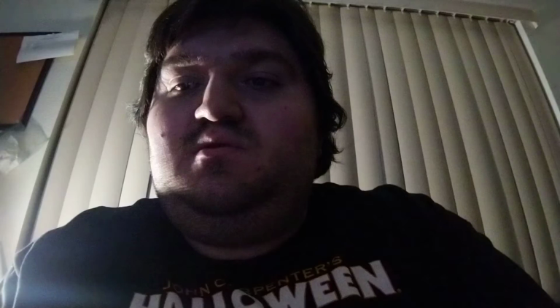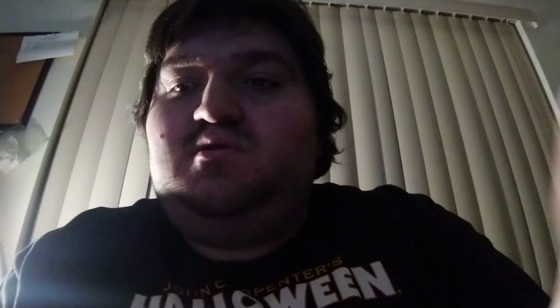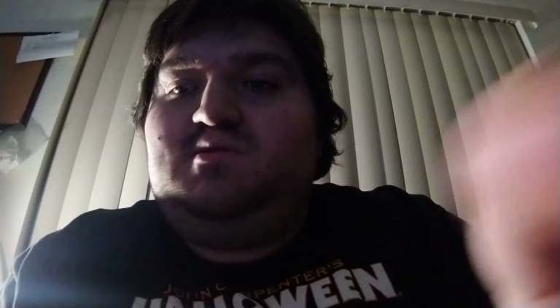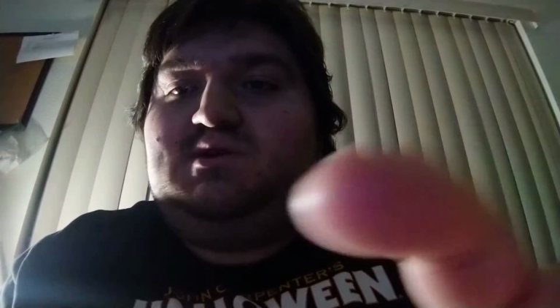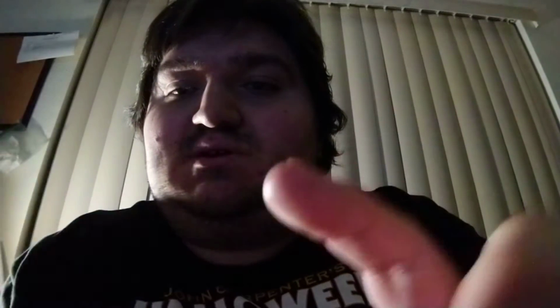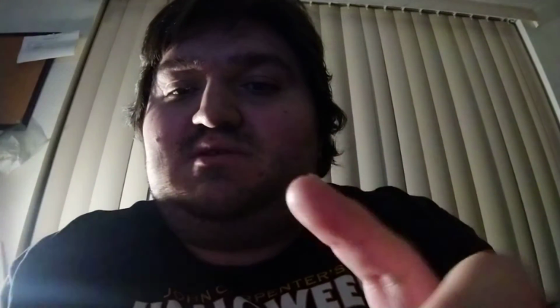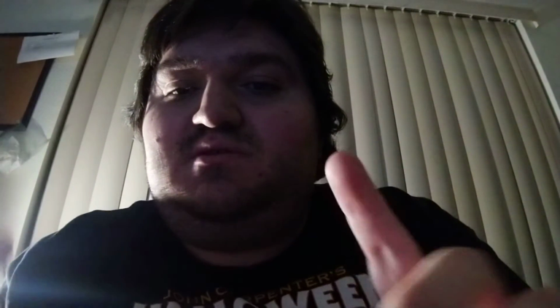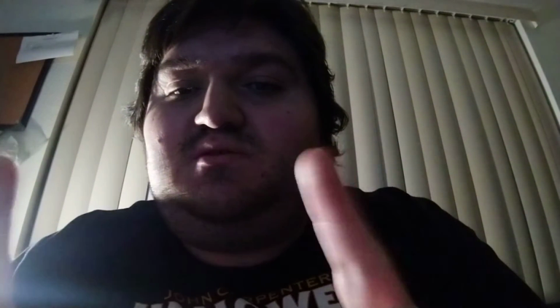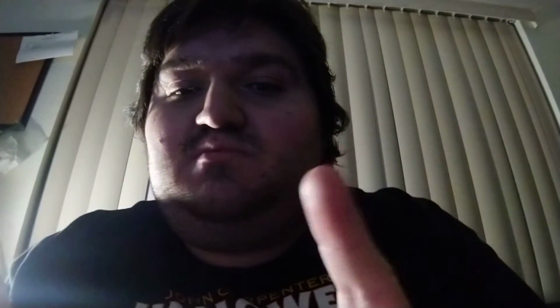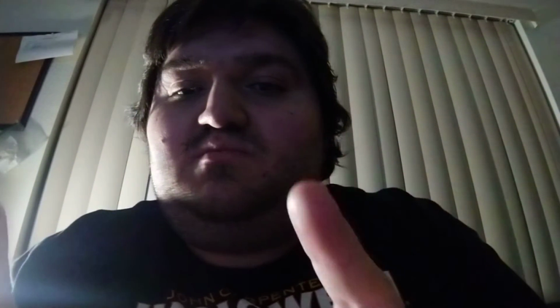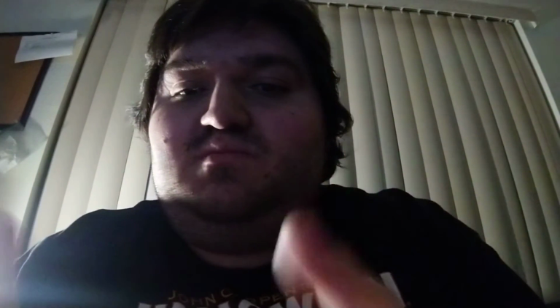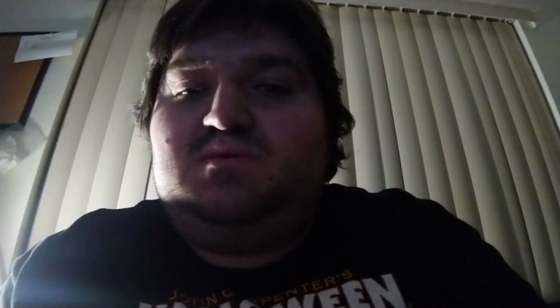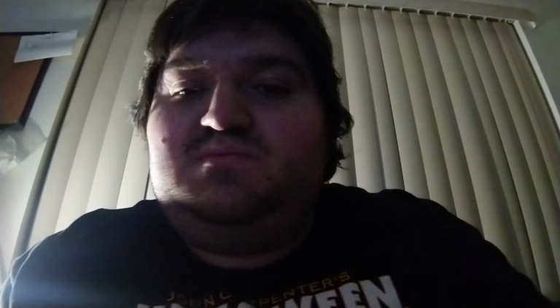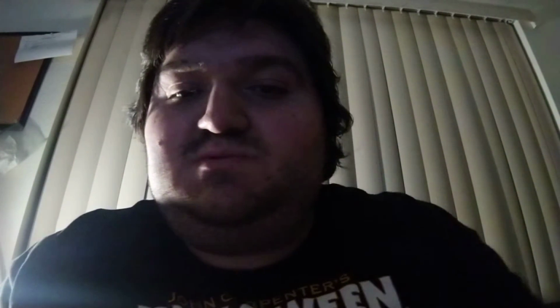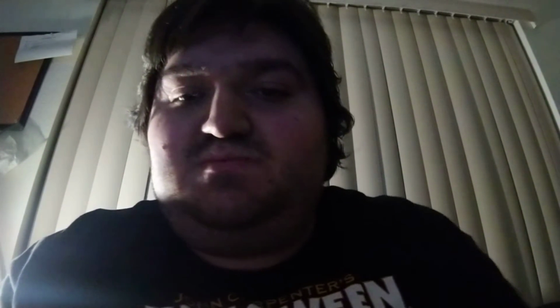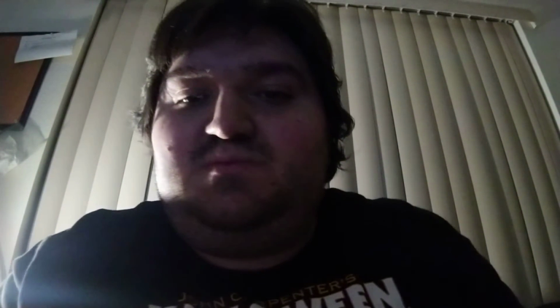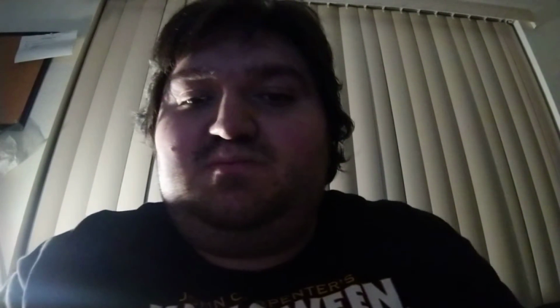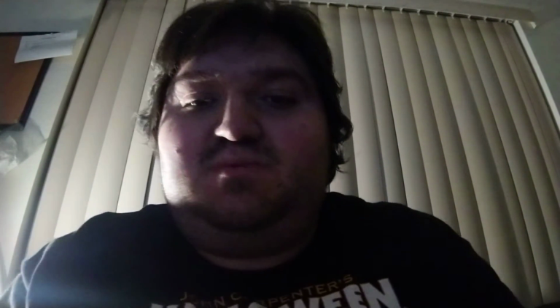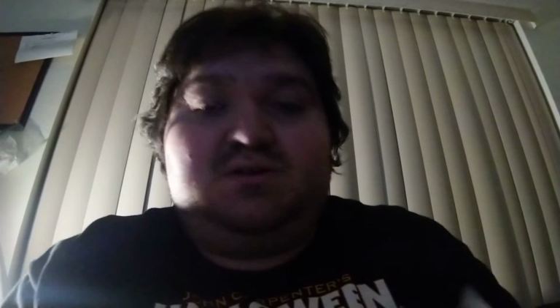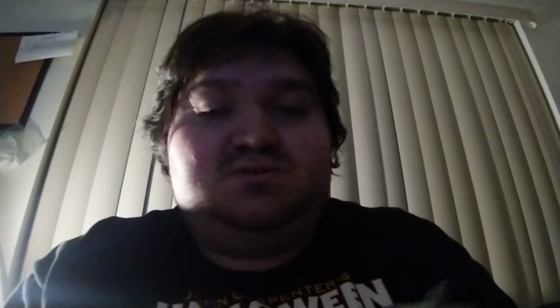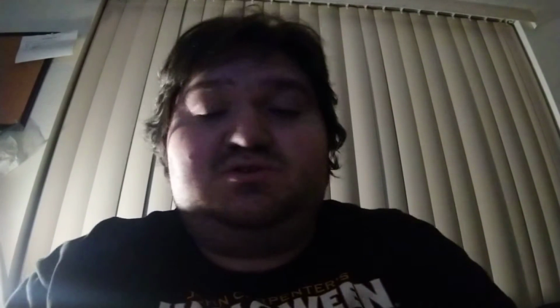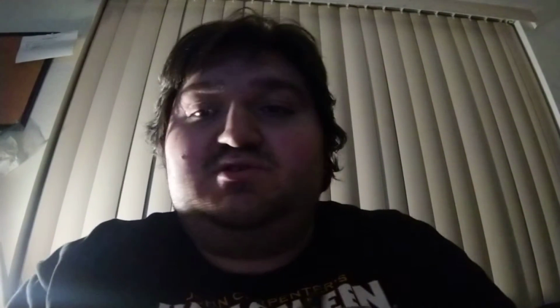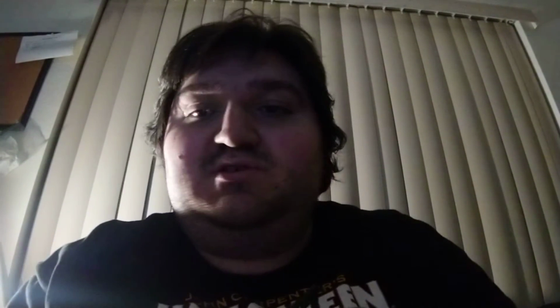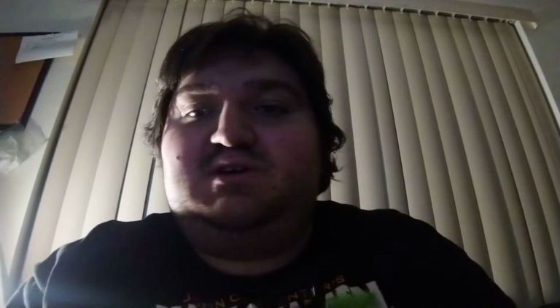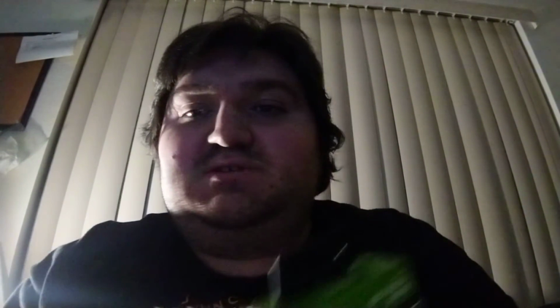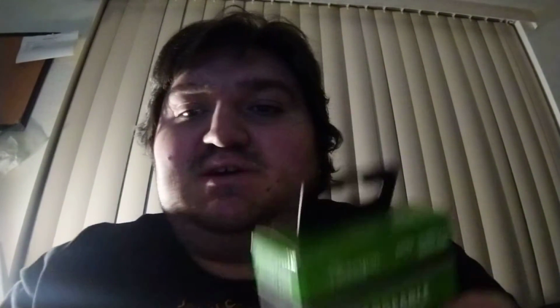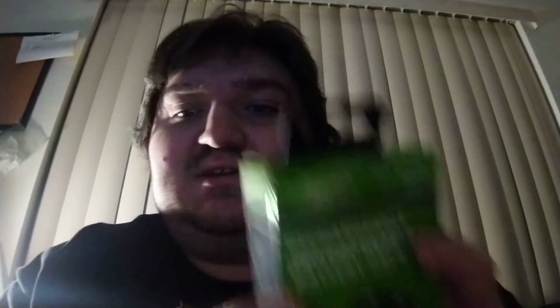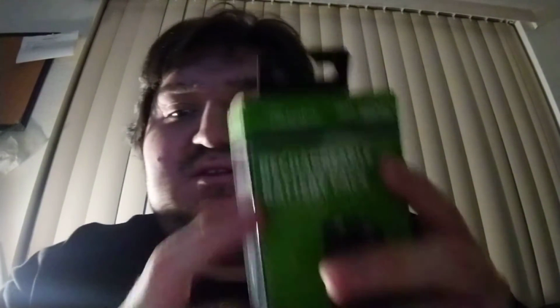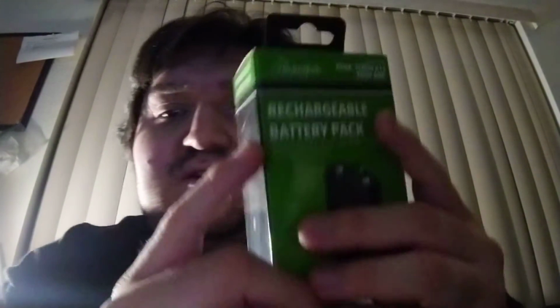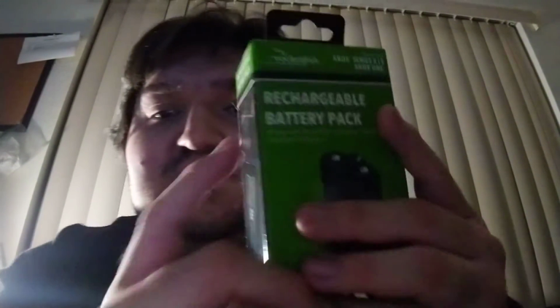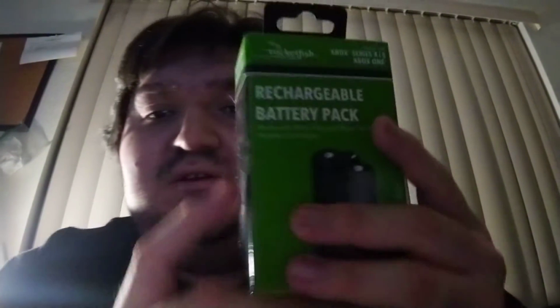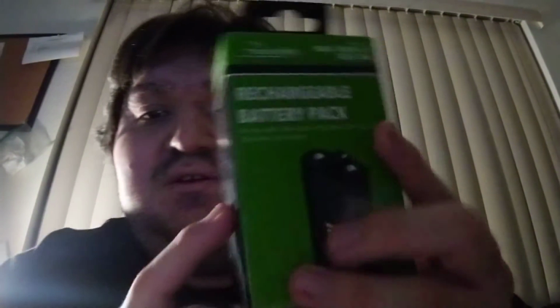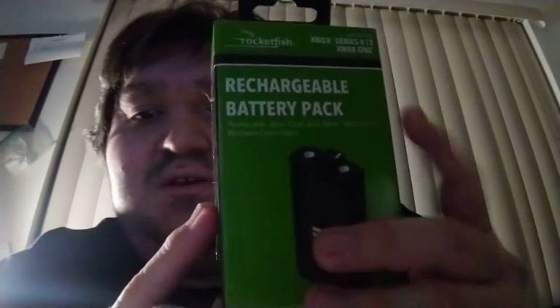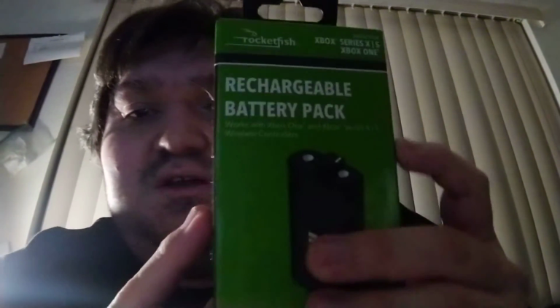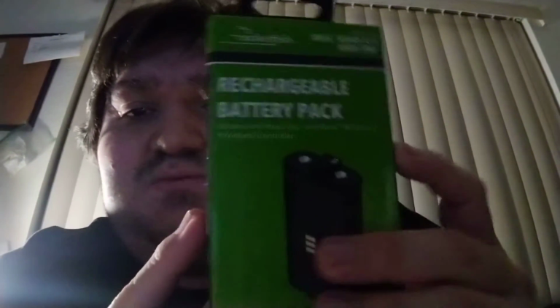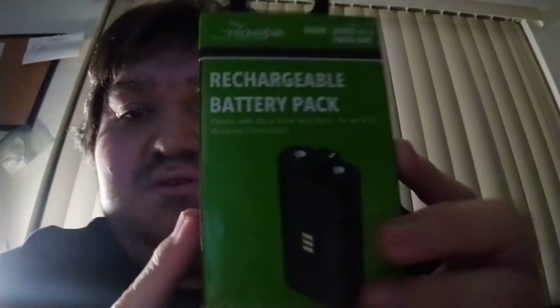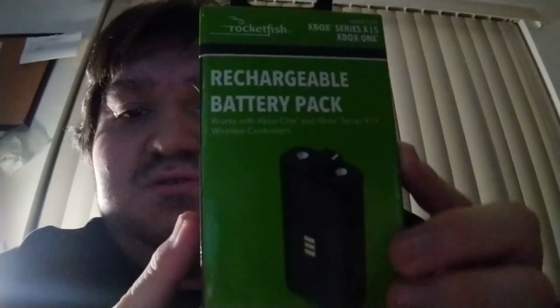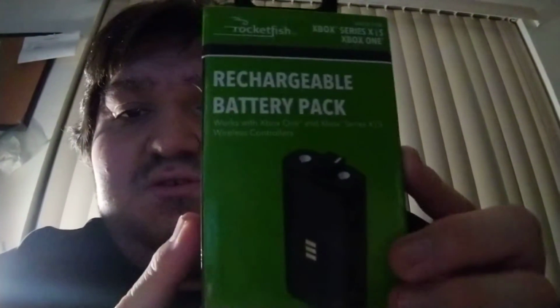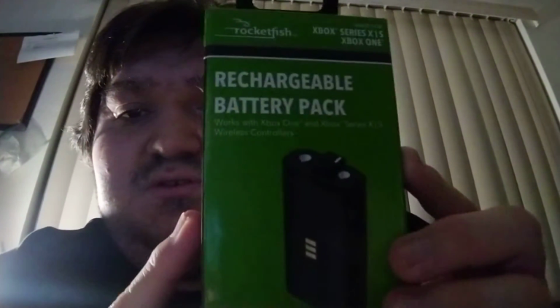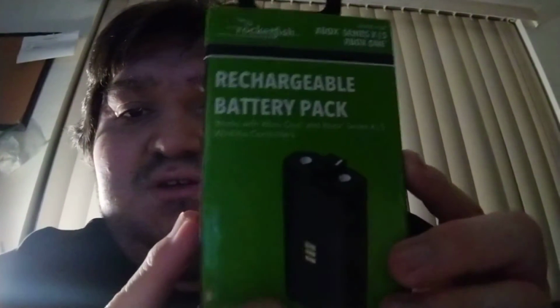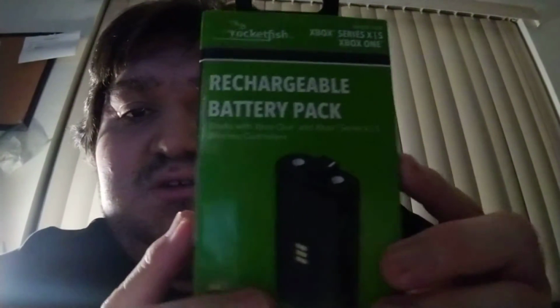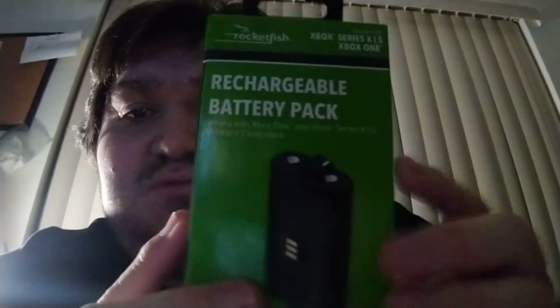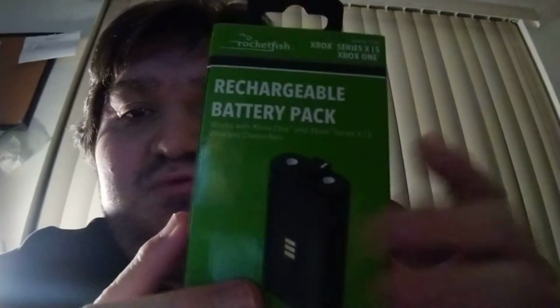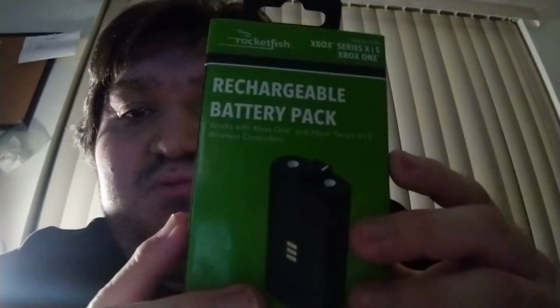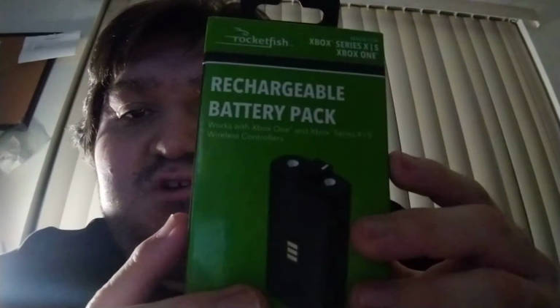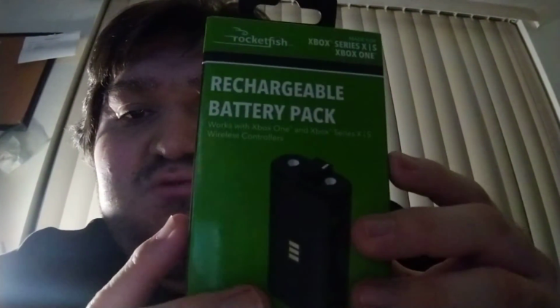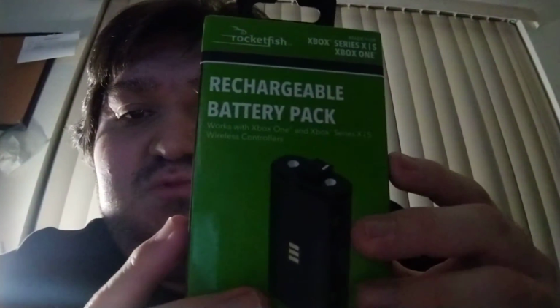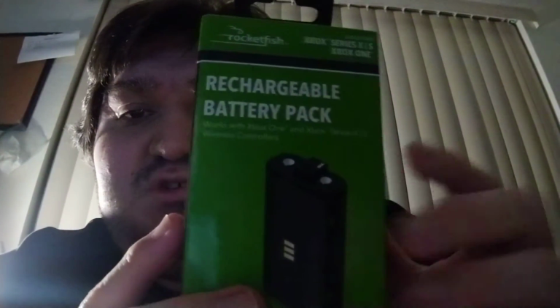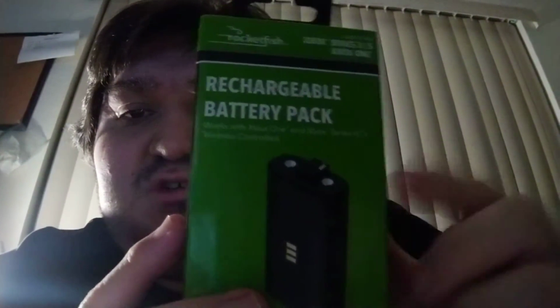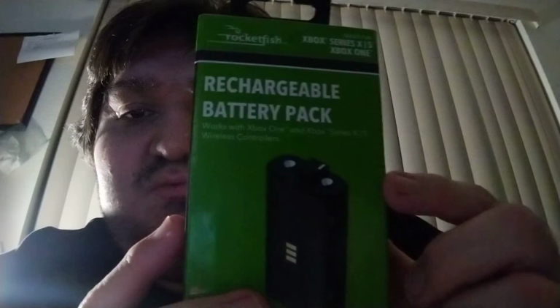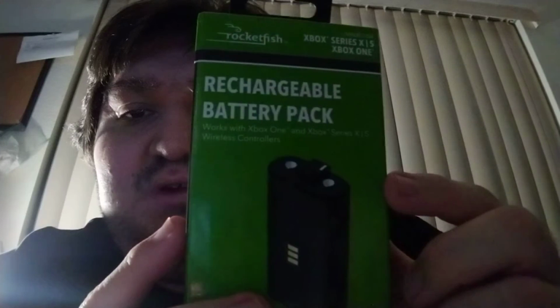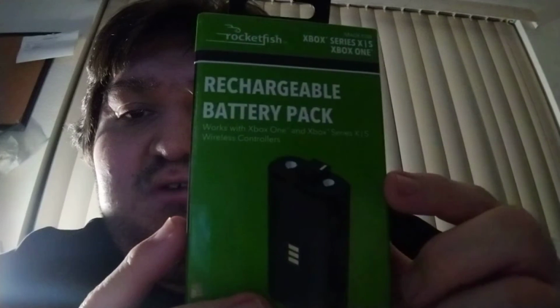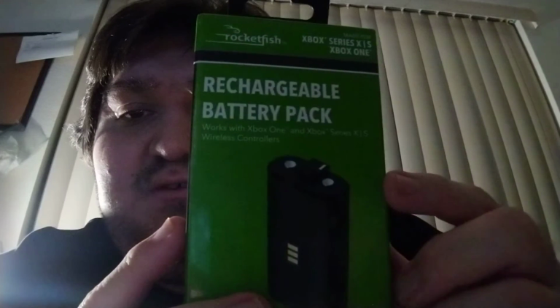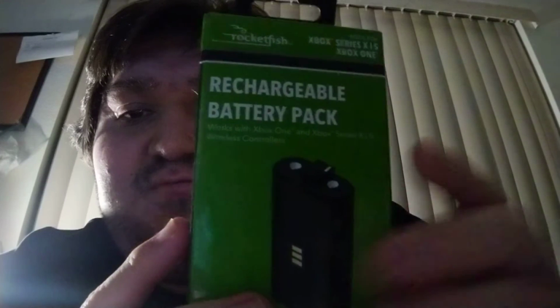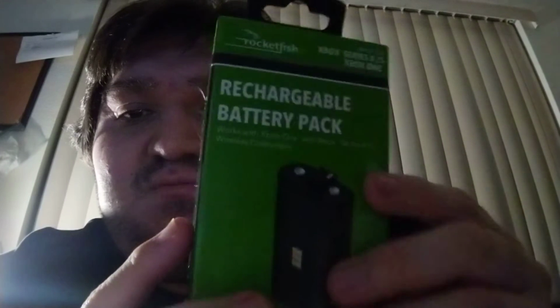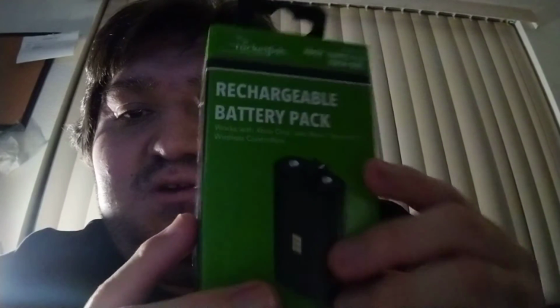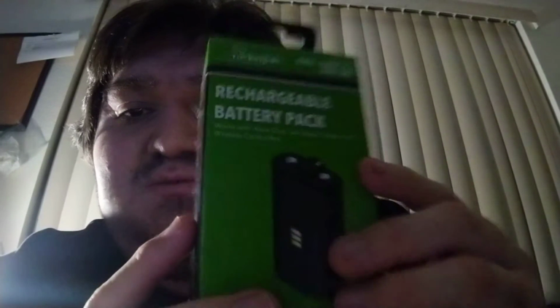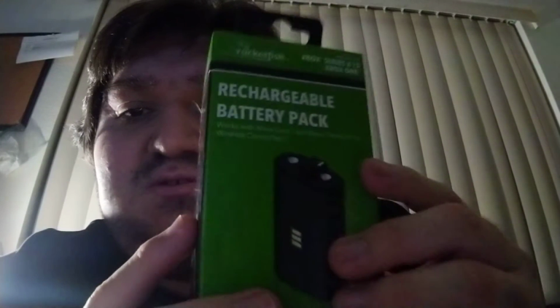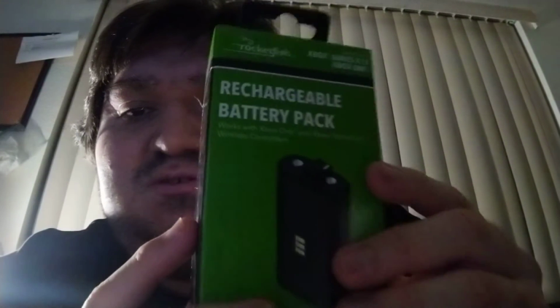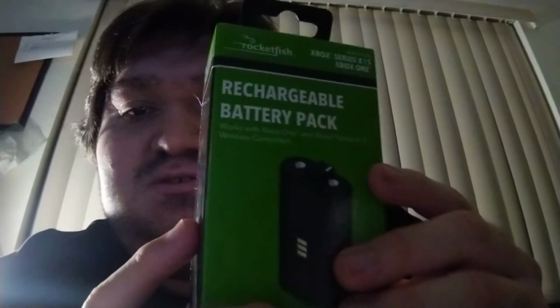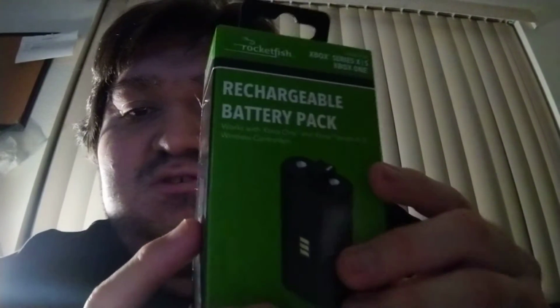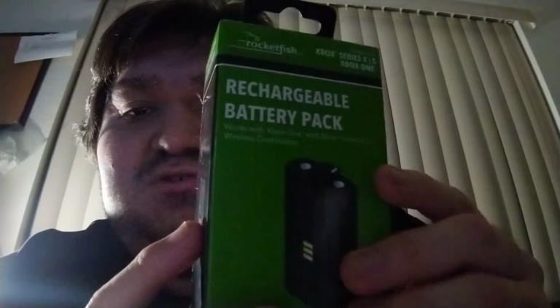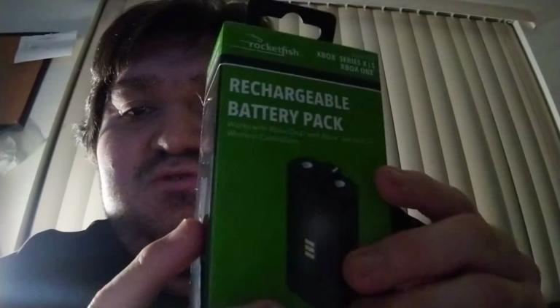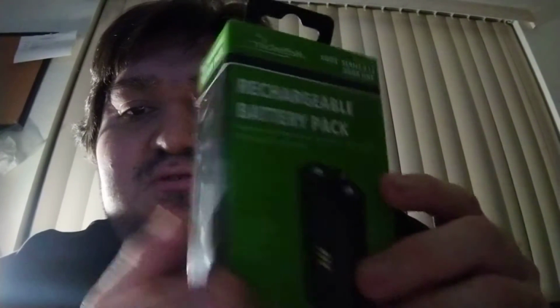Hello guys, I've got another unboxing to show you. I got the Xbox Series X rechargeable battery for my Xbox Series X controller.